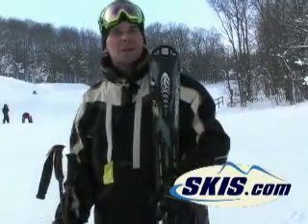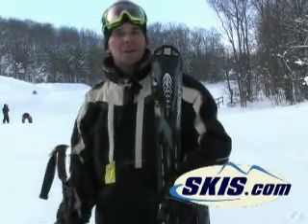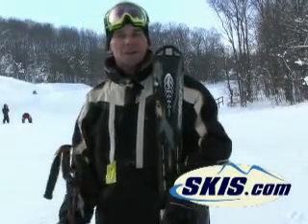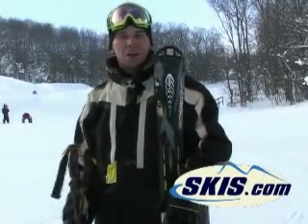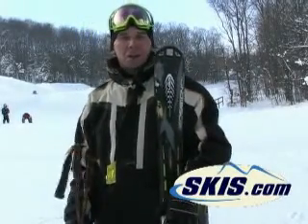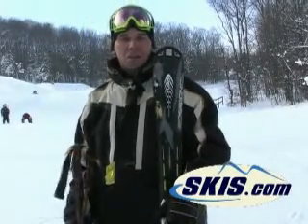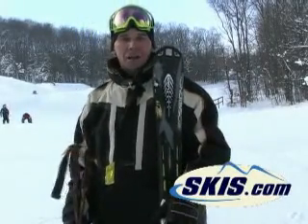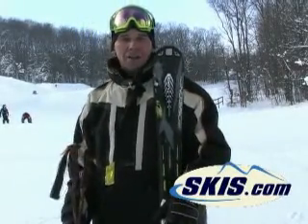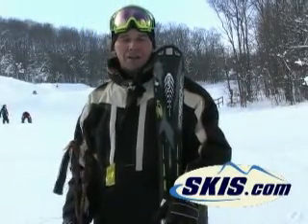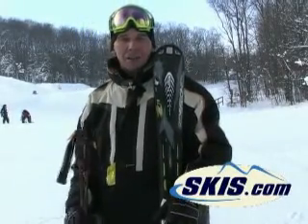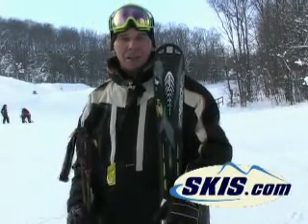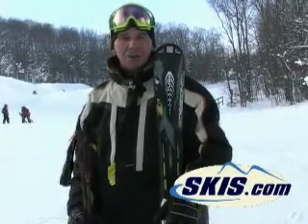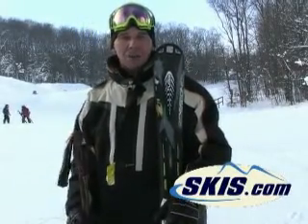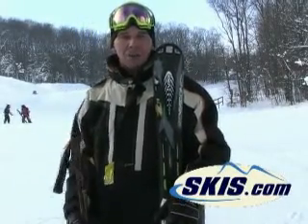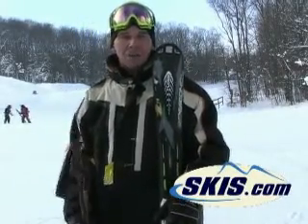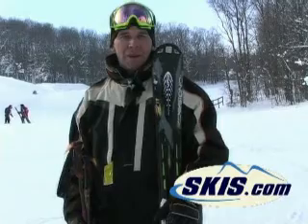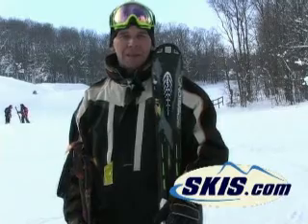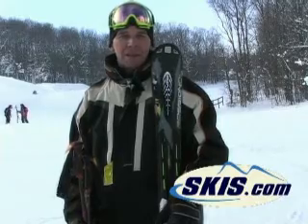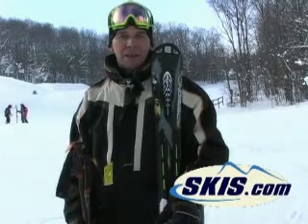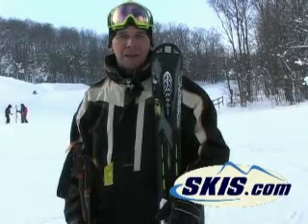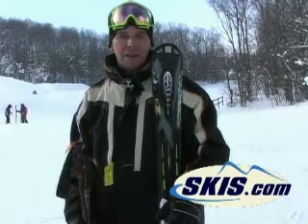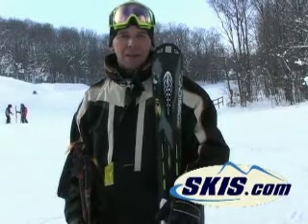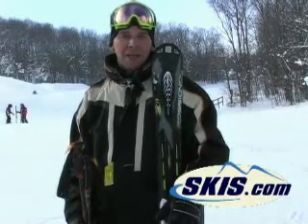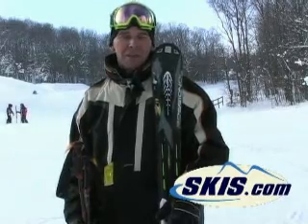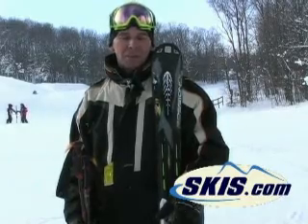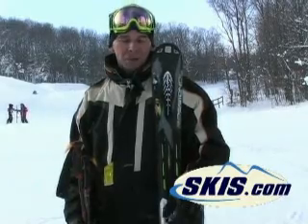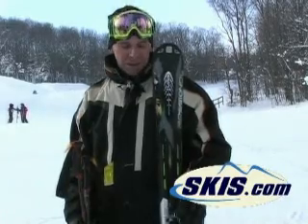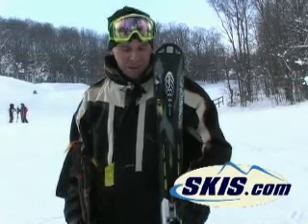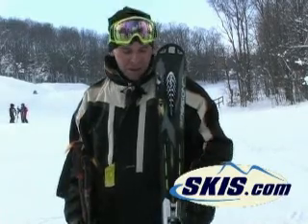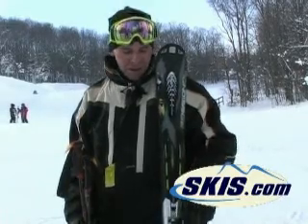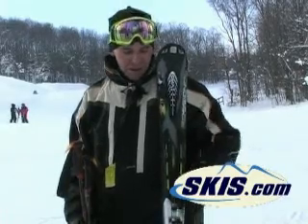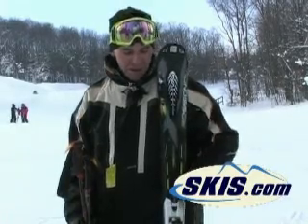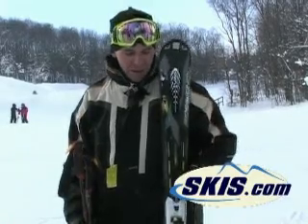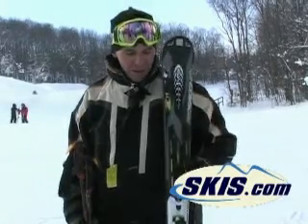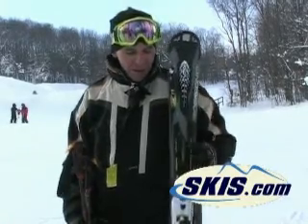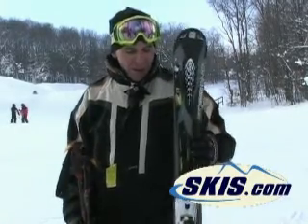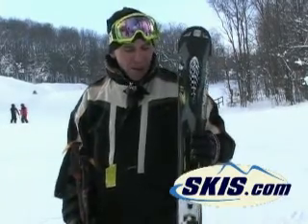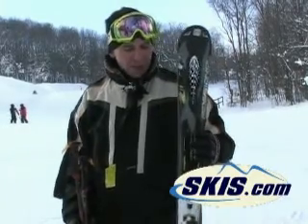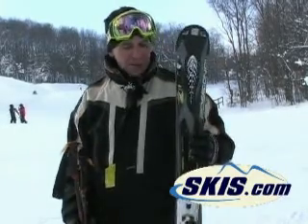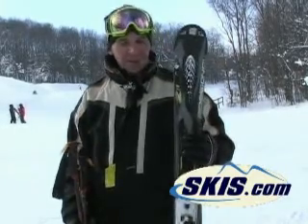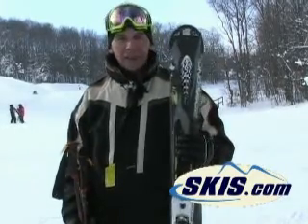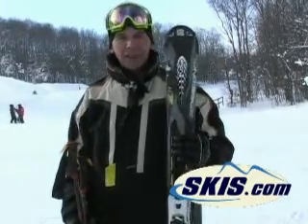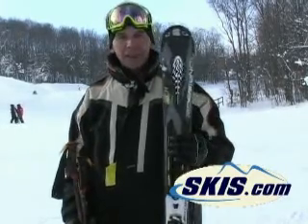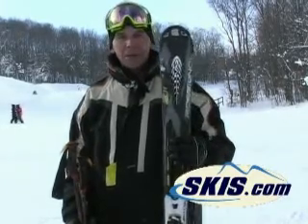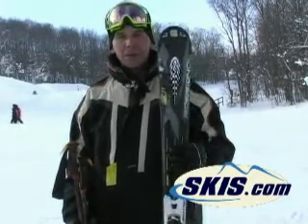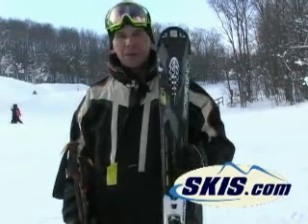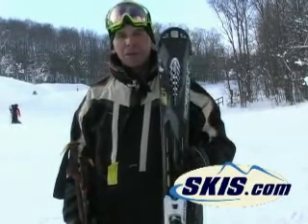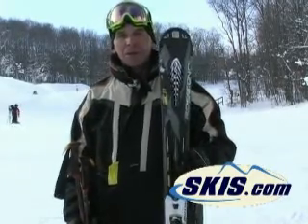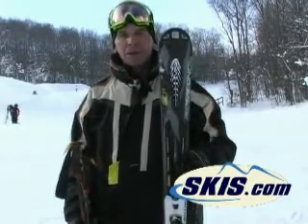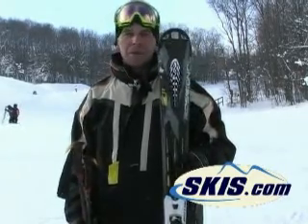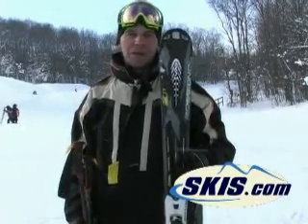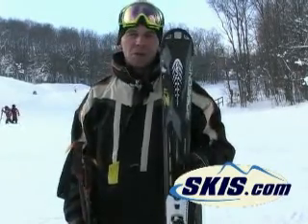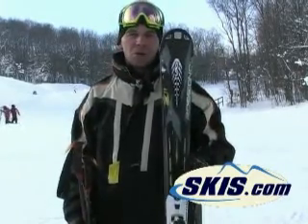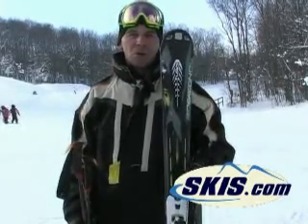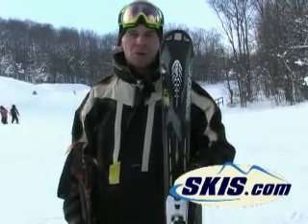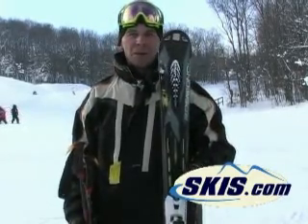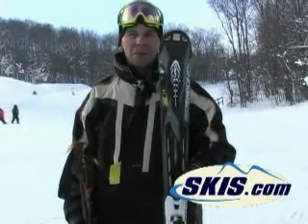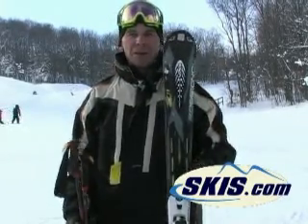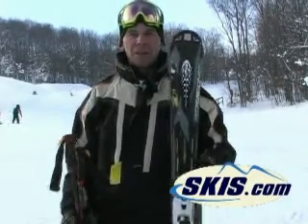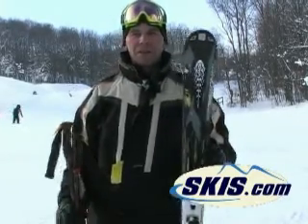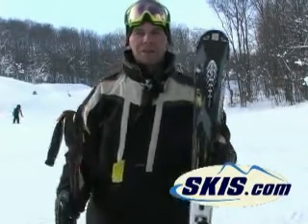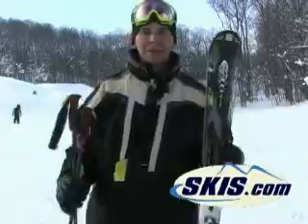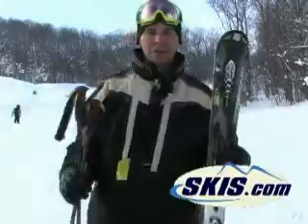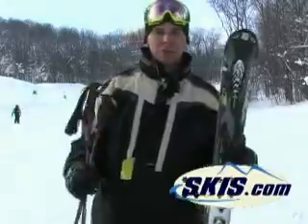Good old mountain ski for your advanced expert skier. It does anything you want to do, especially short to medium radius turns.